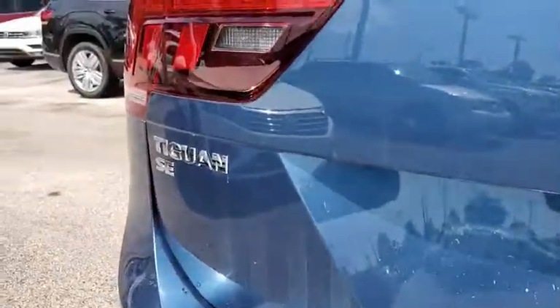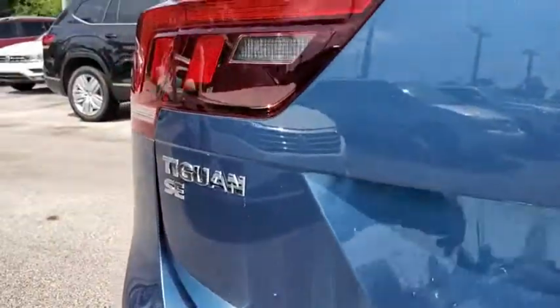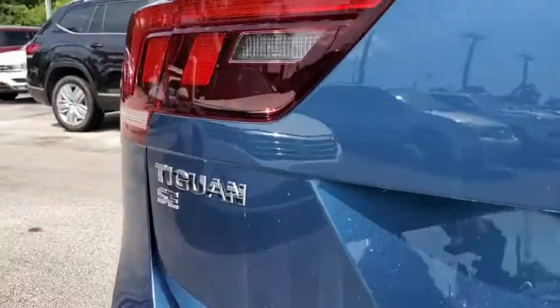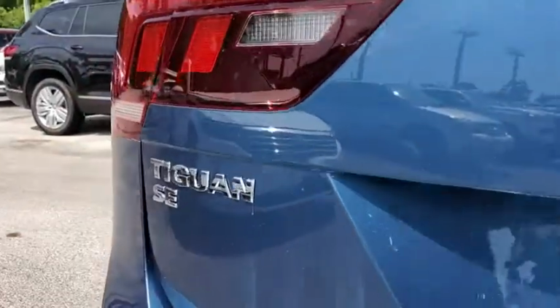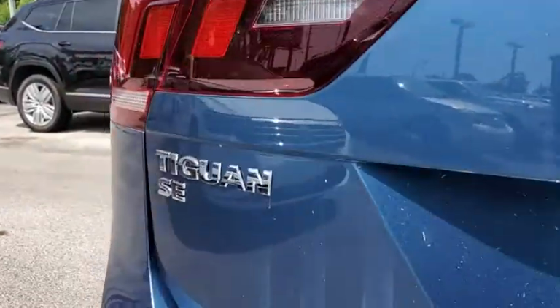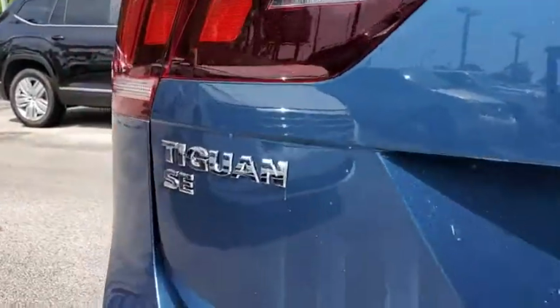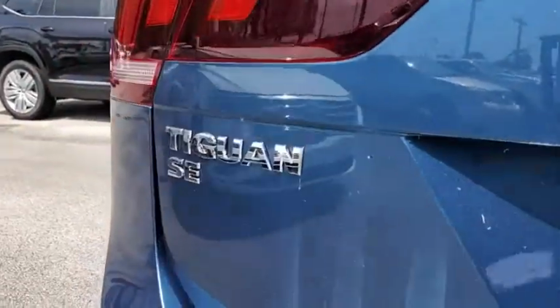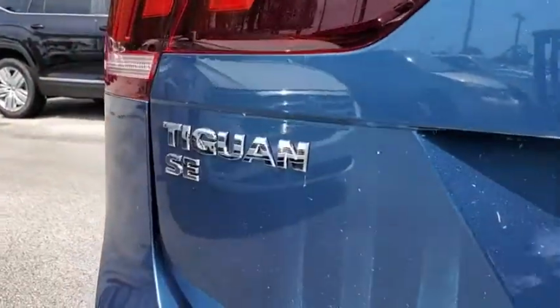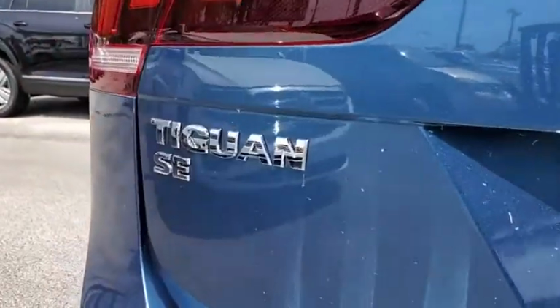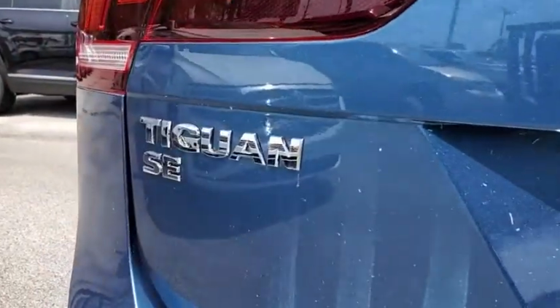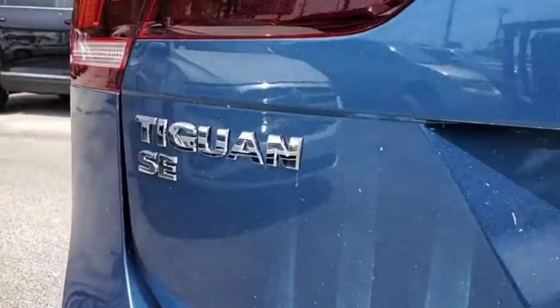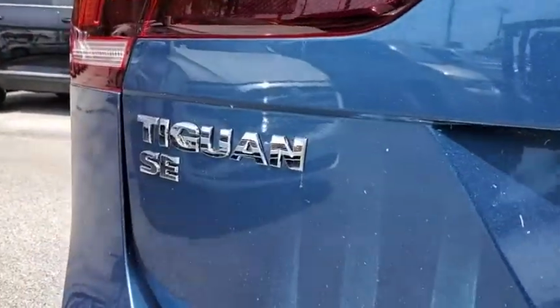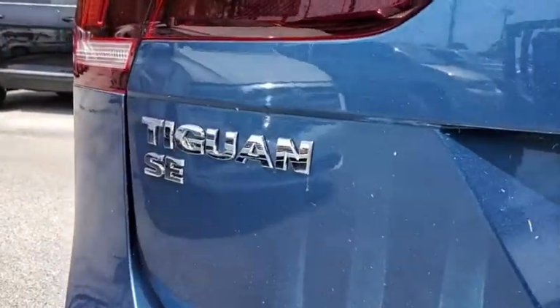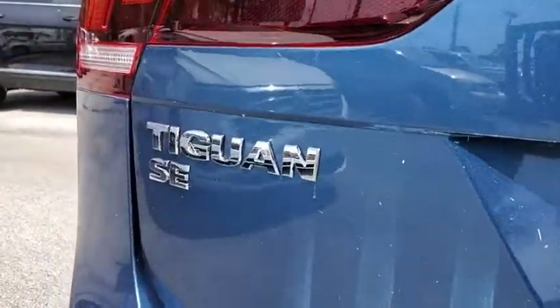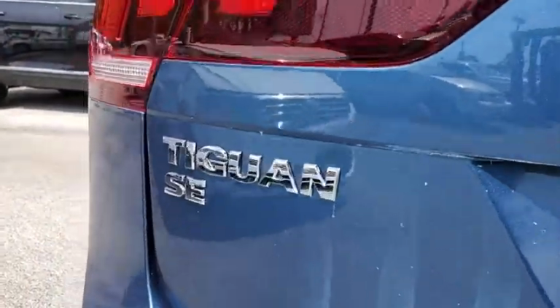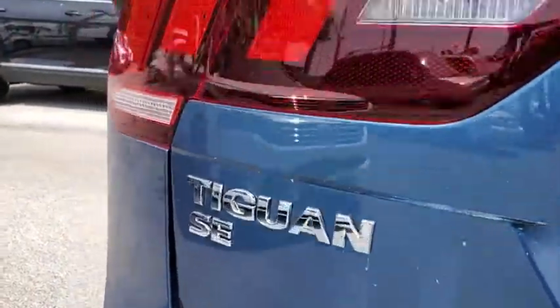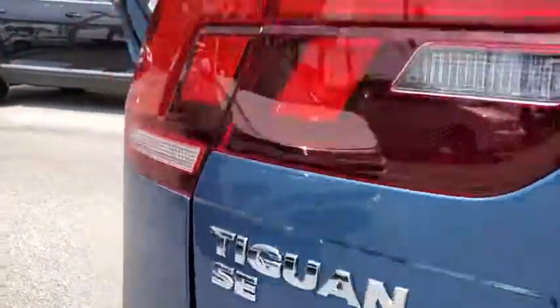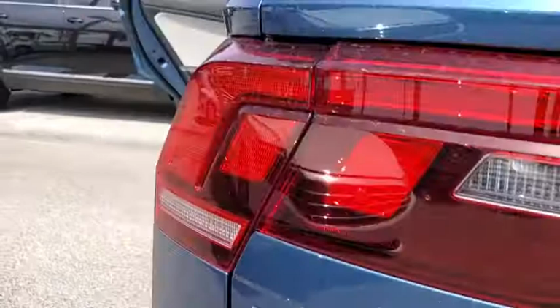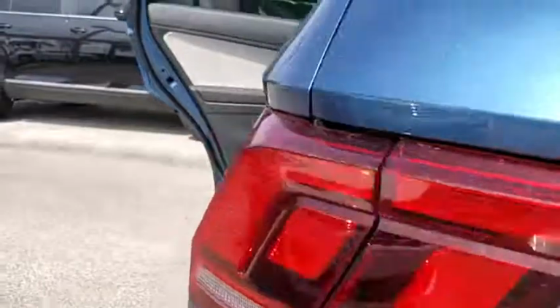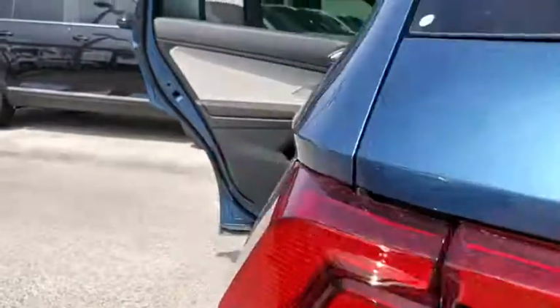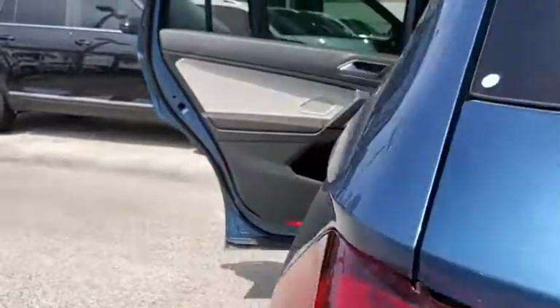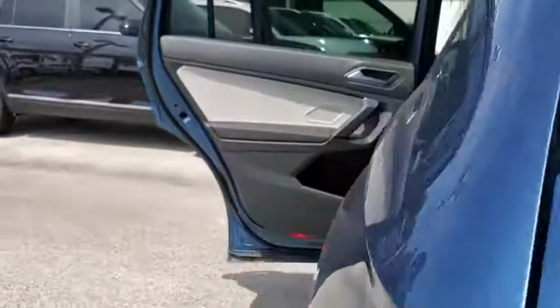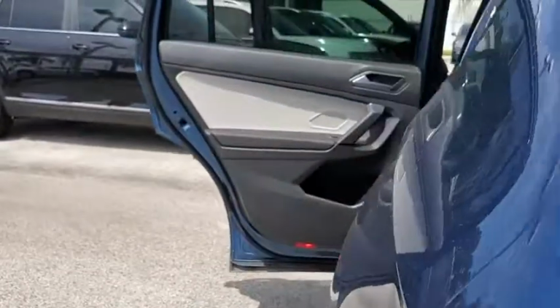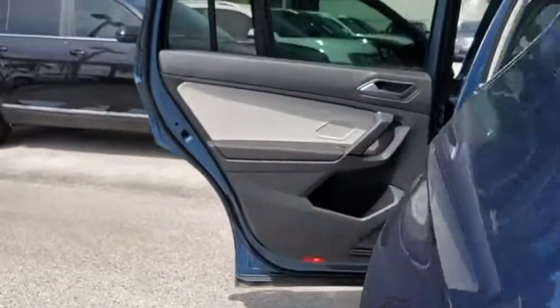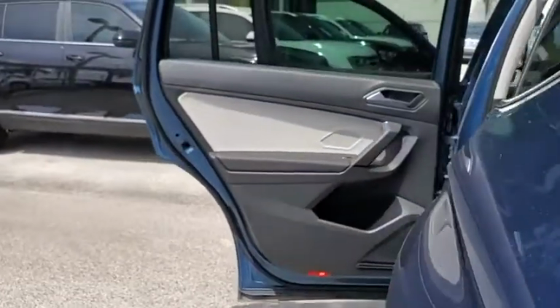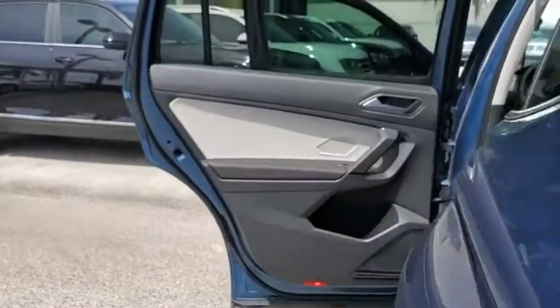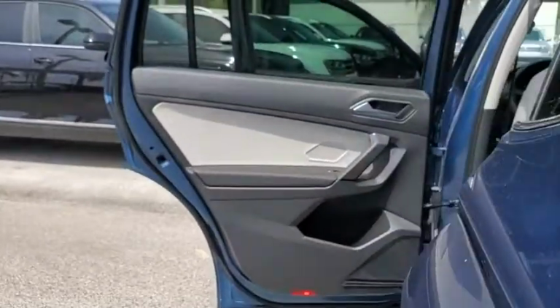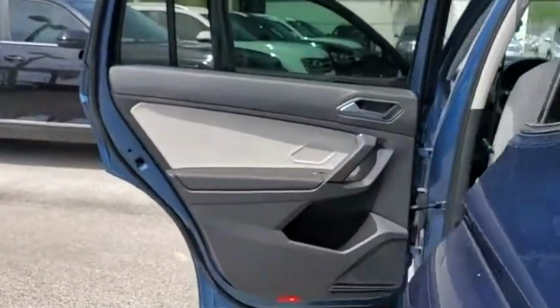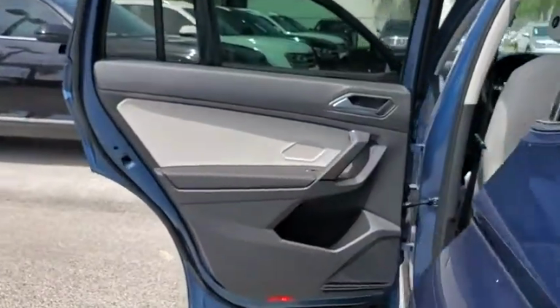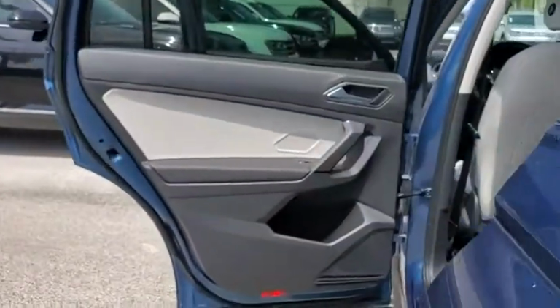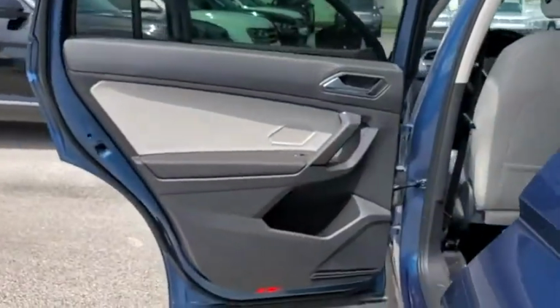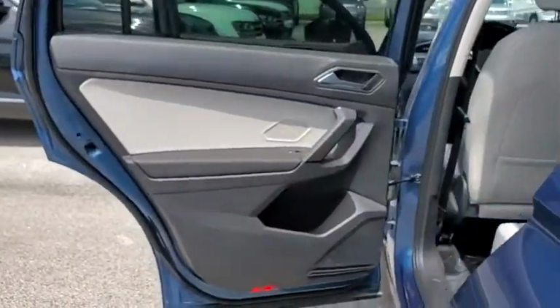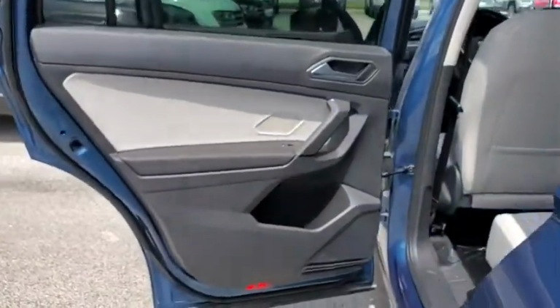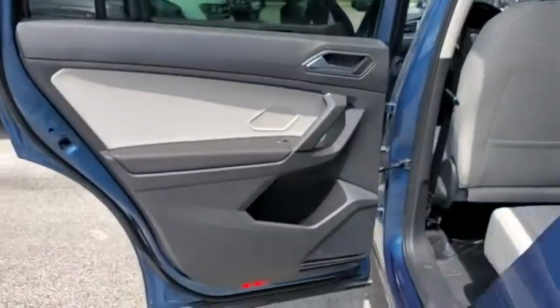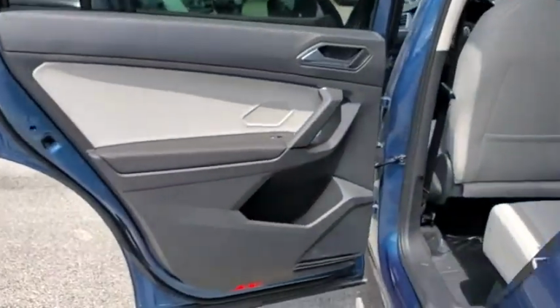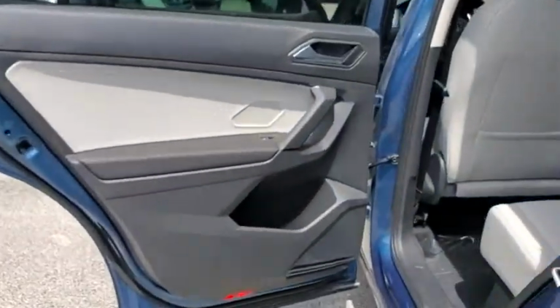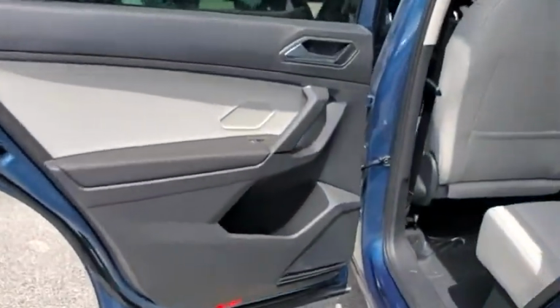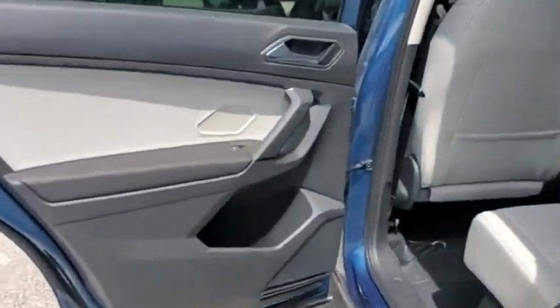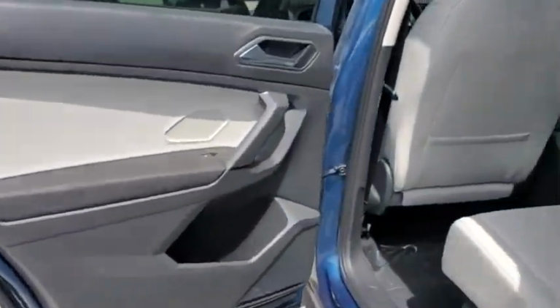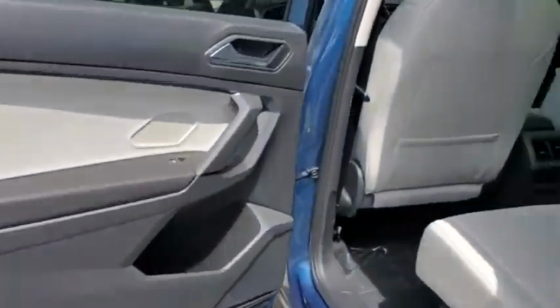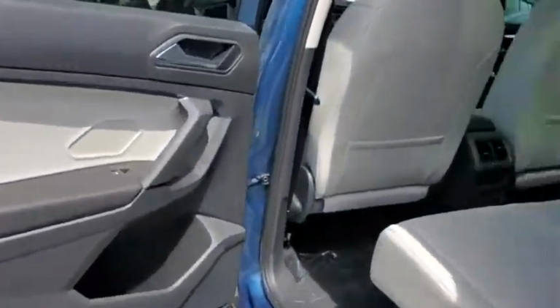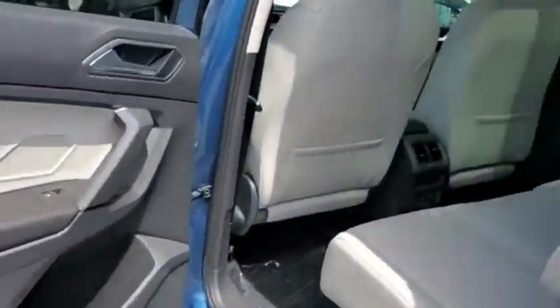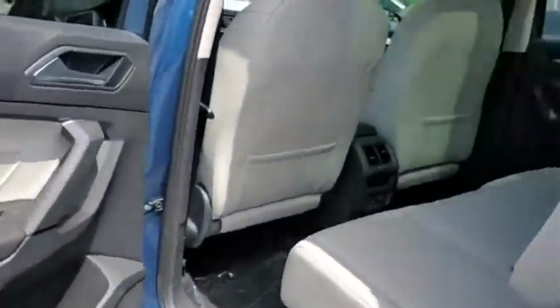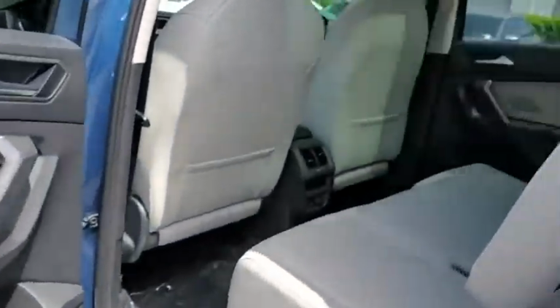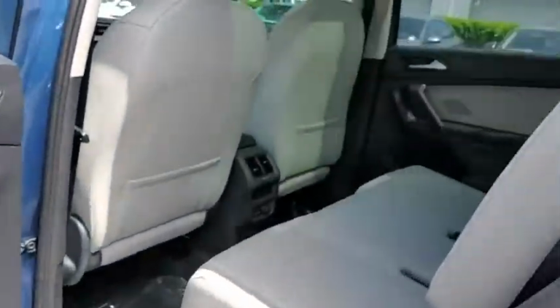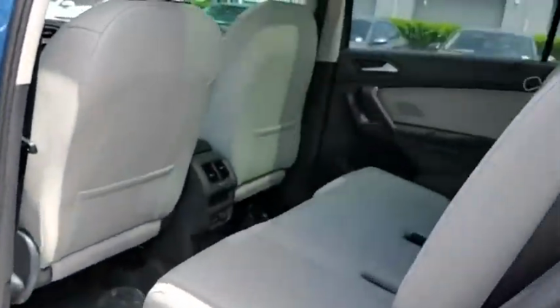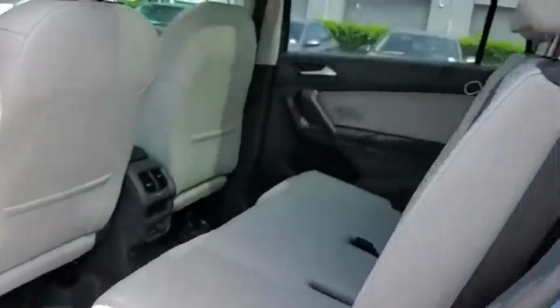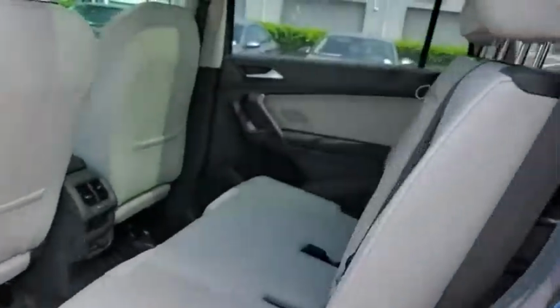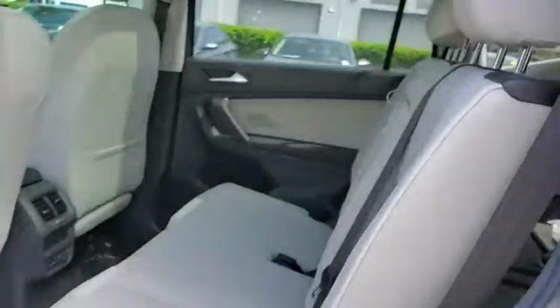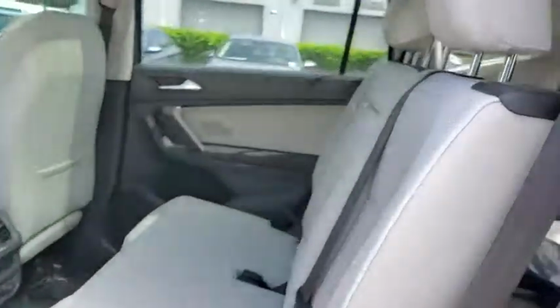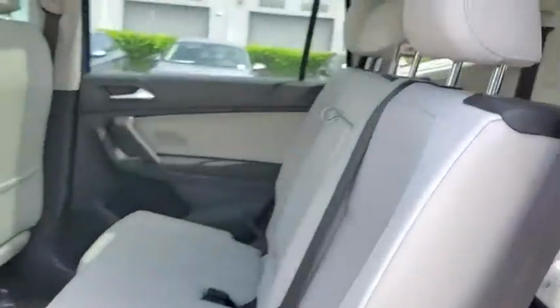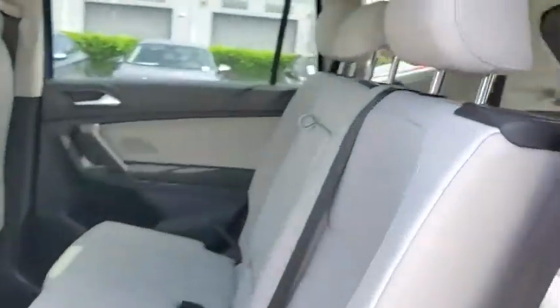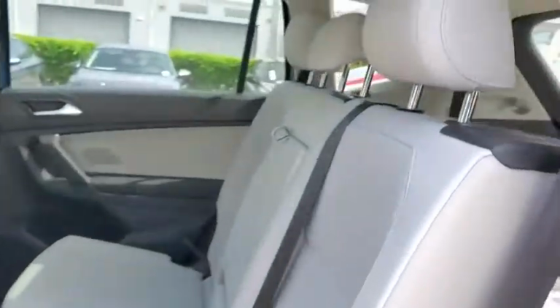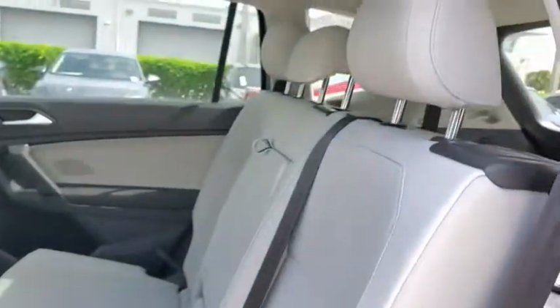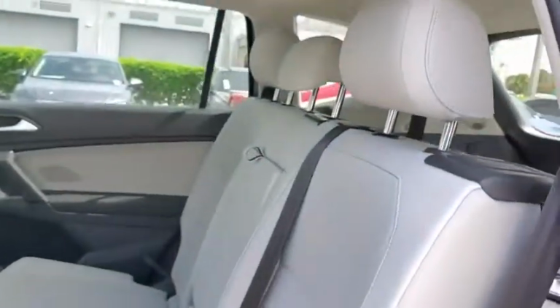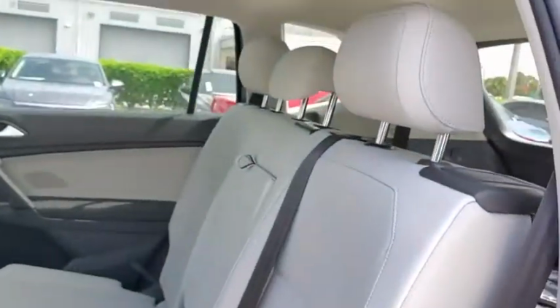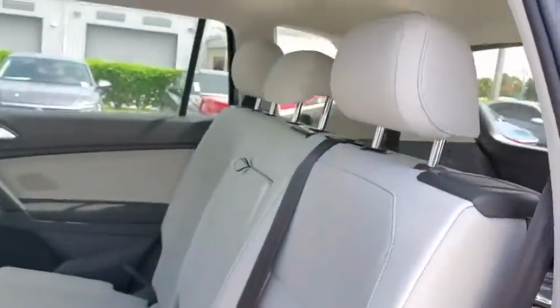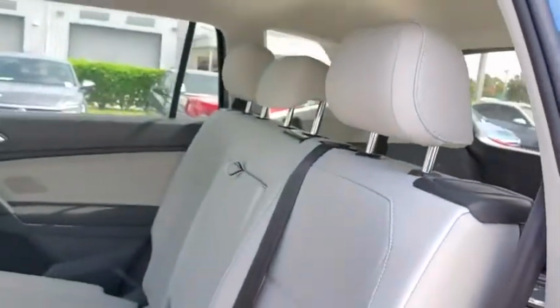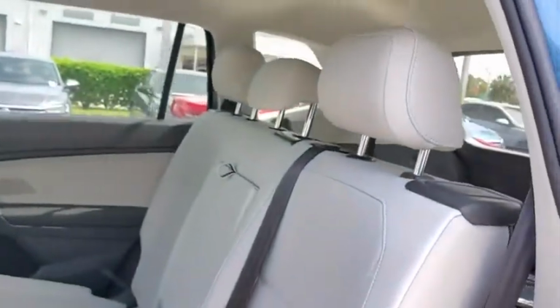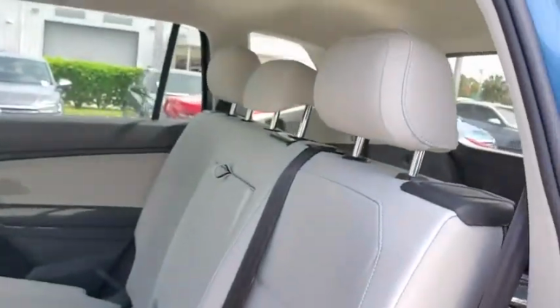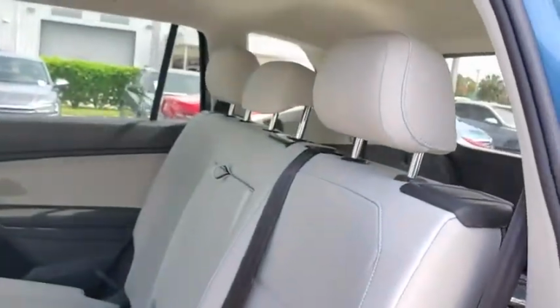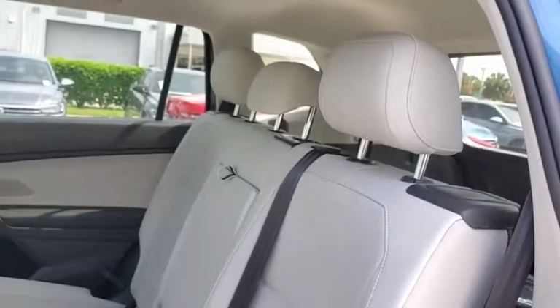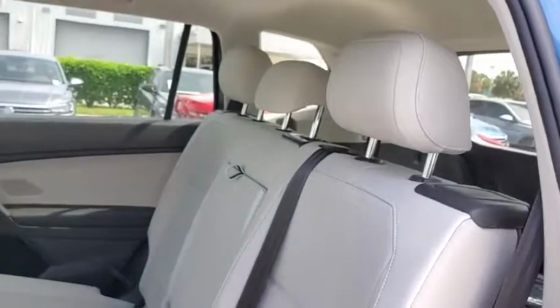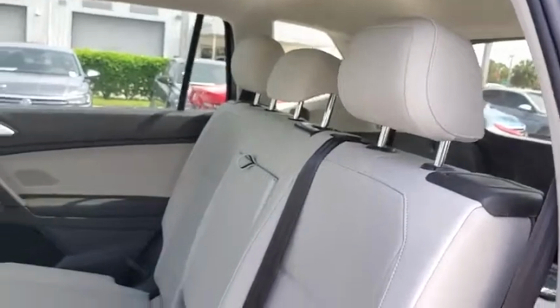Heated front seat, brake assist, tachometer, panic alarm, remote keyless entry, overhead console, front reading lamp.